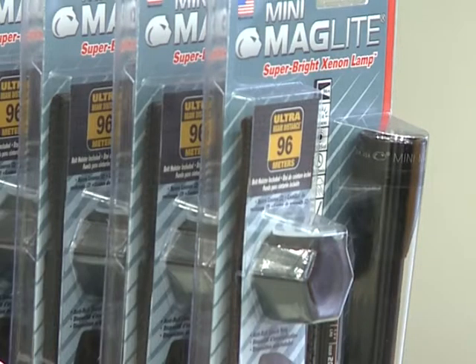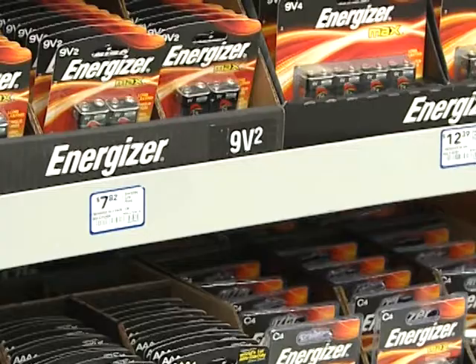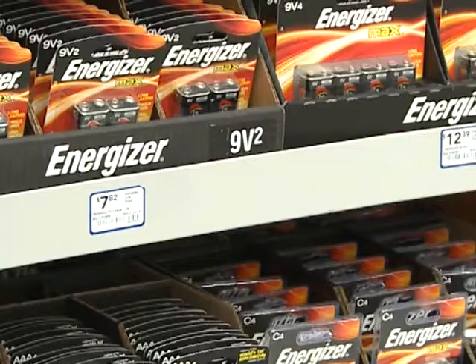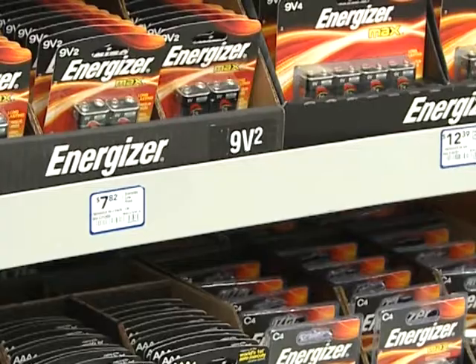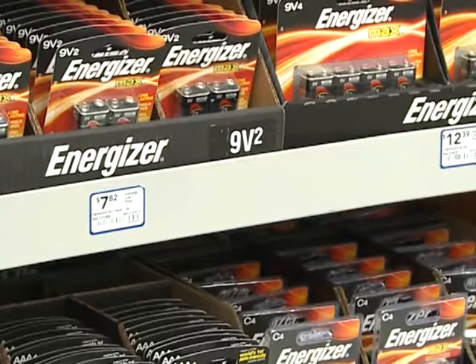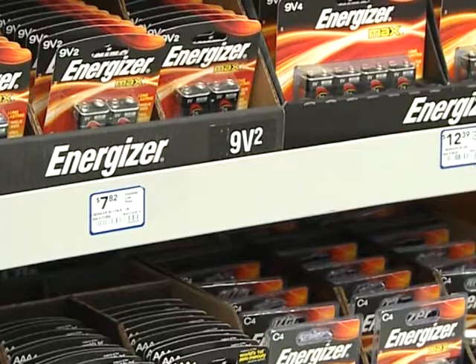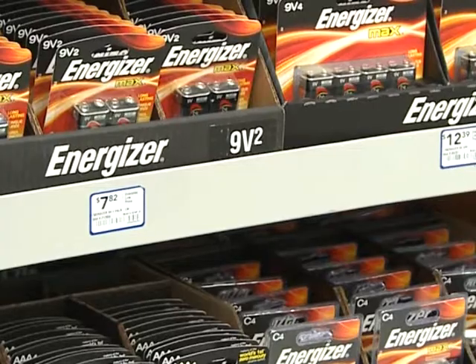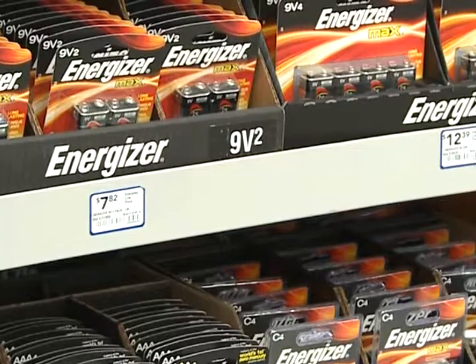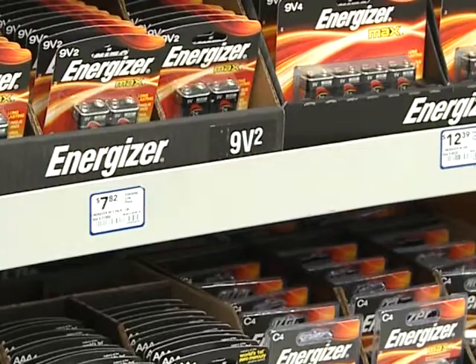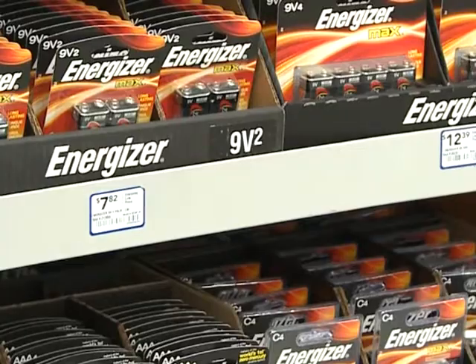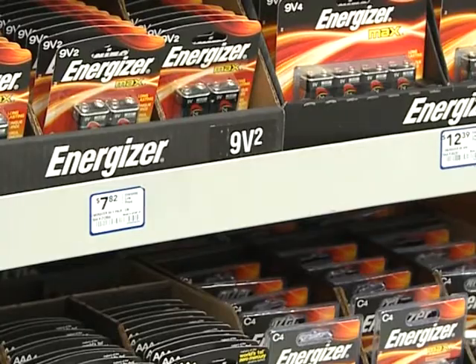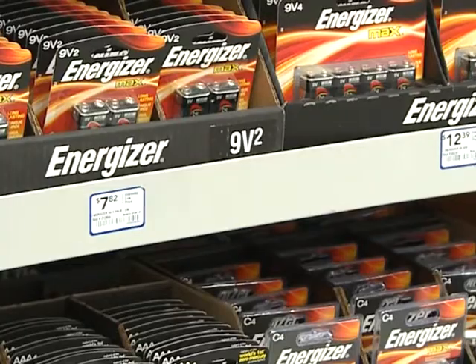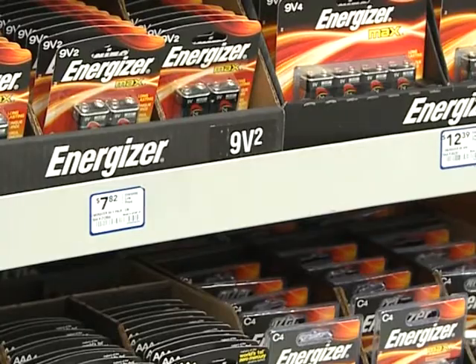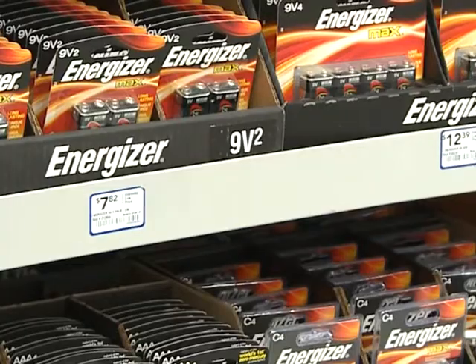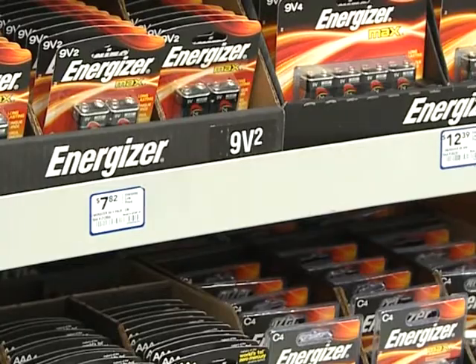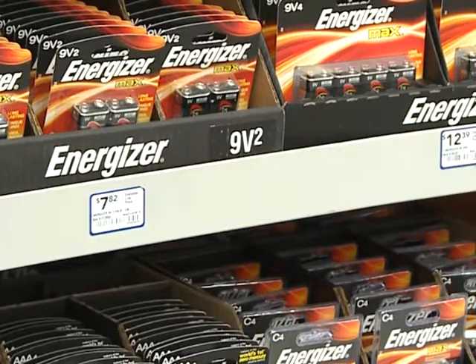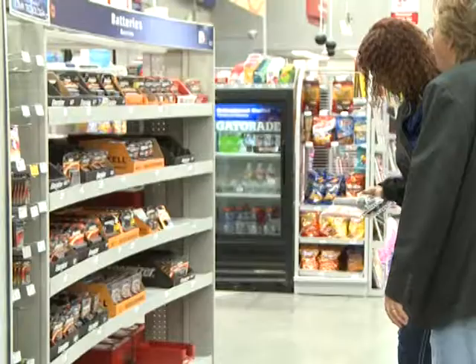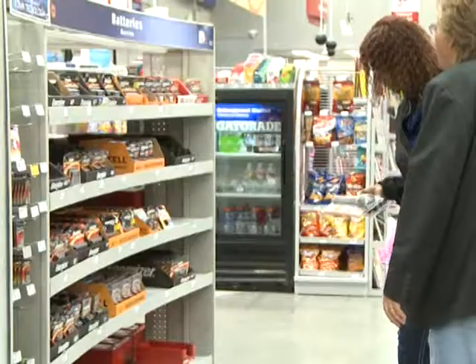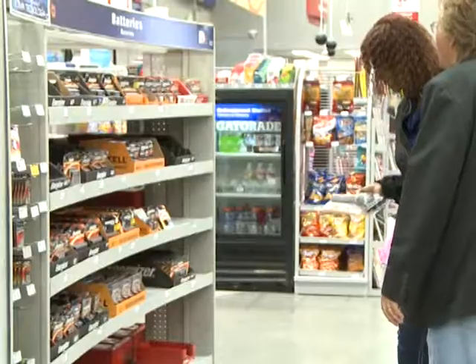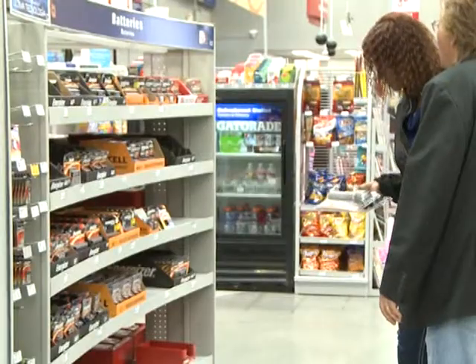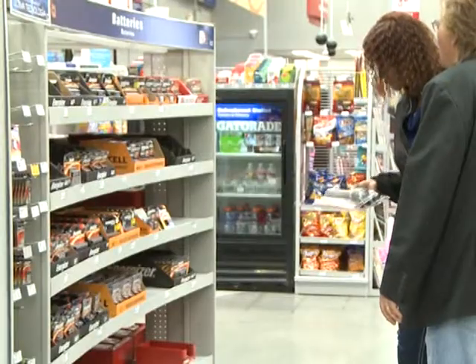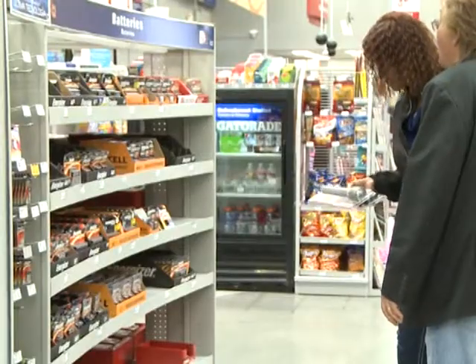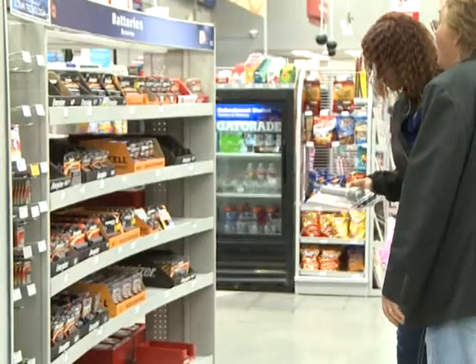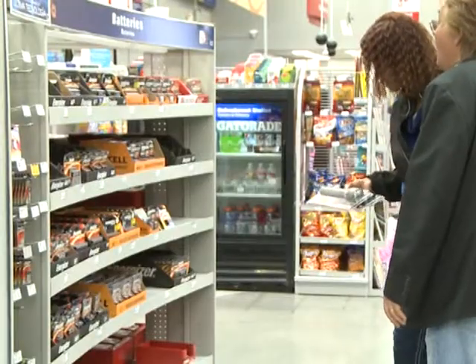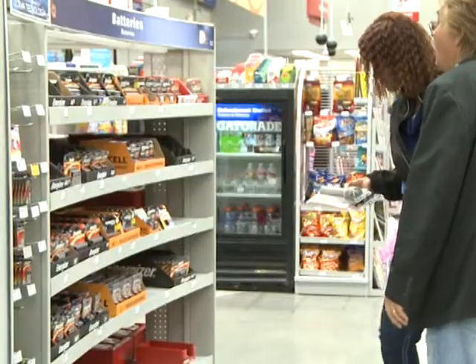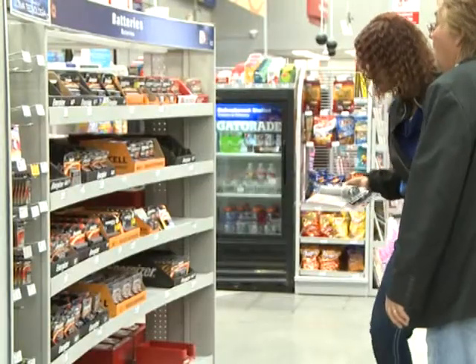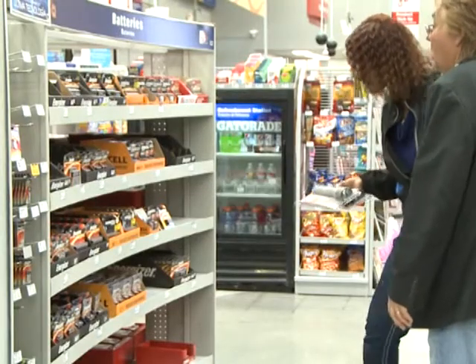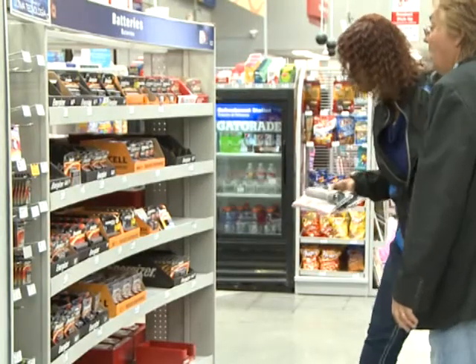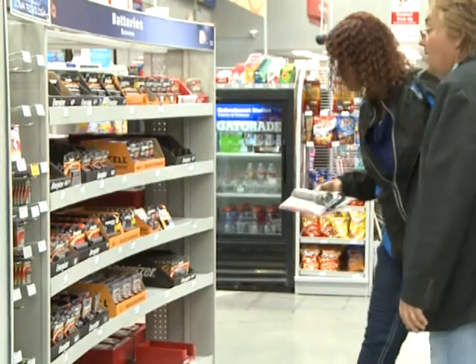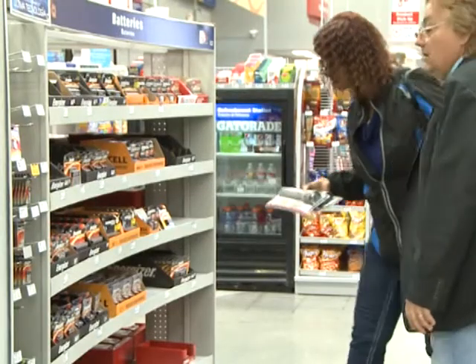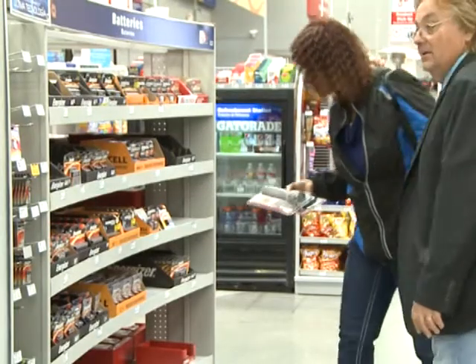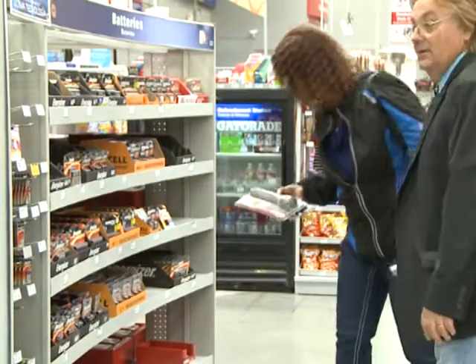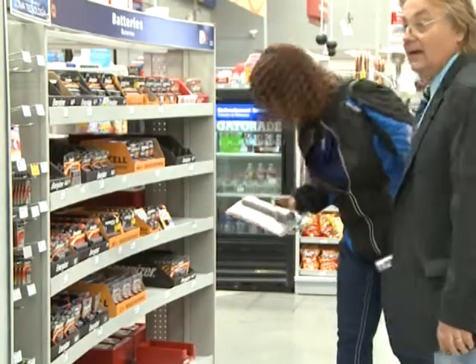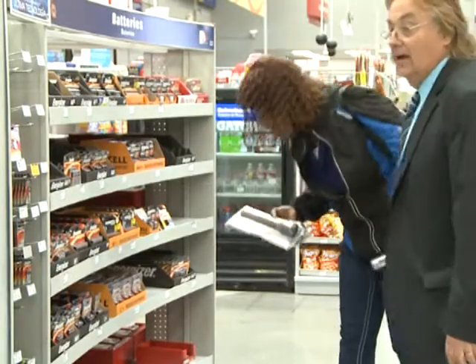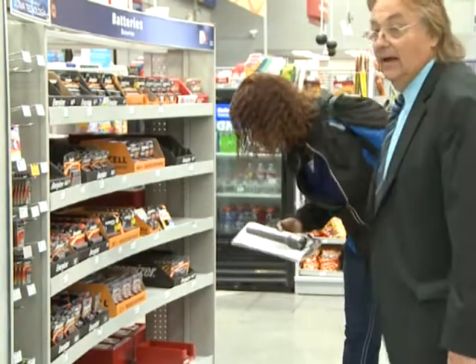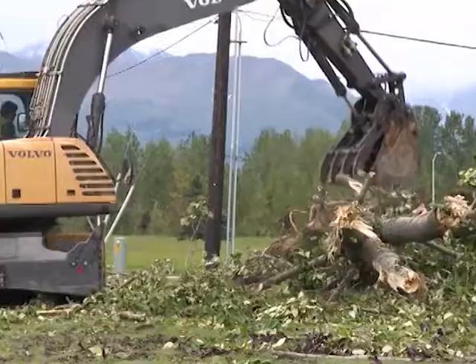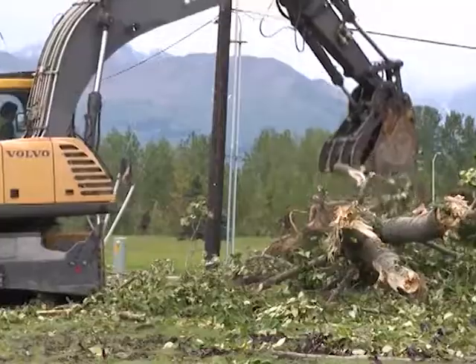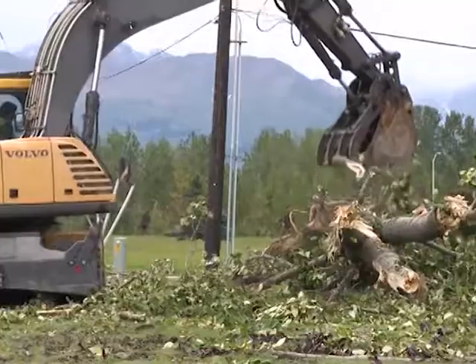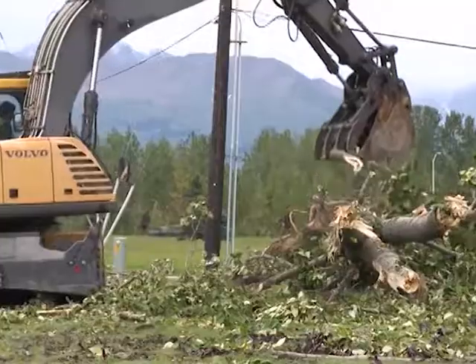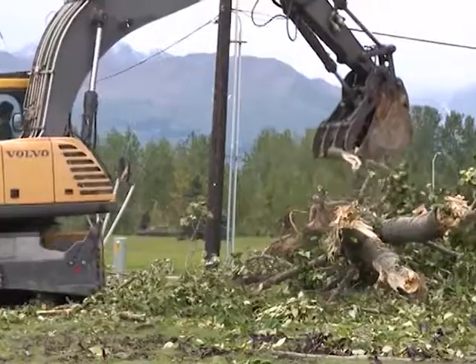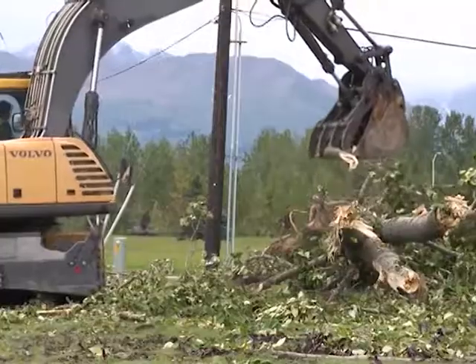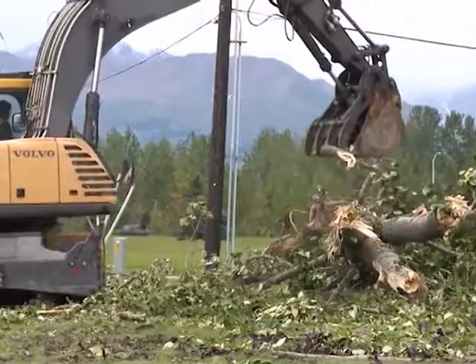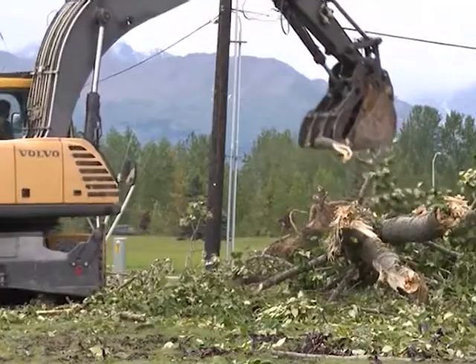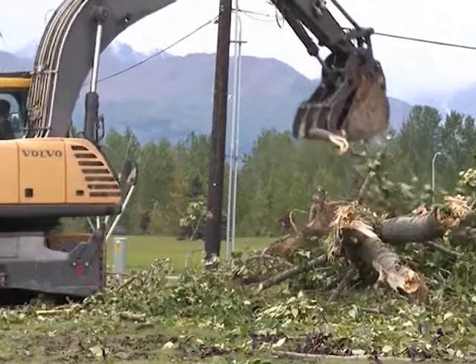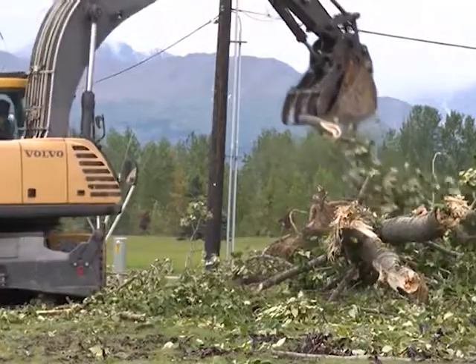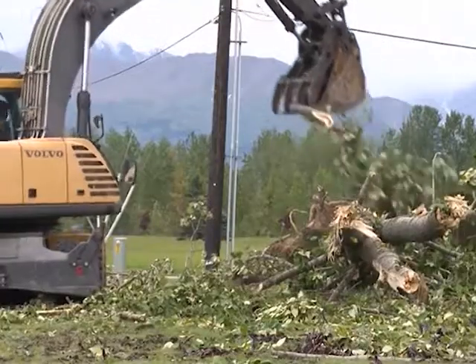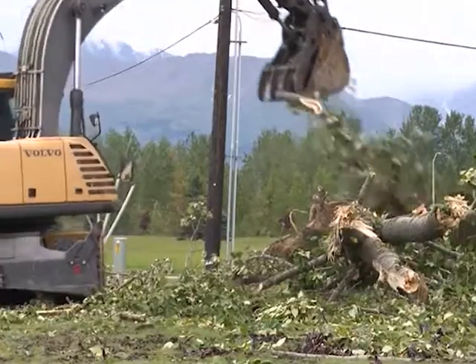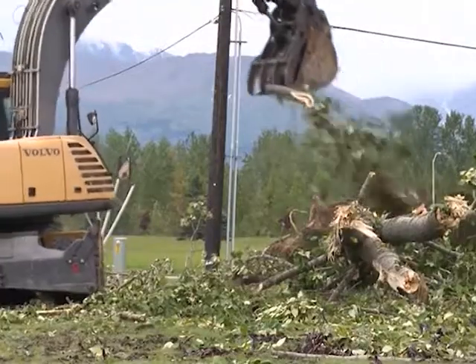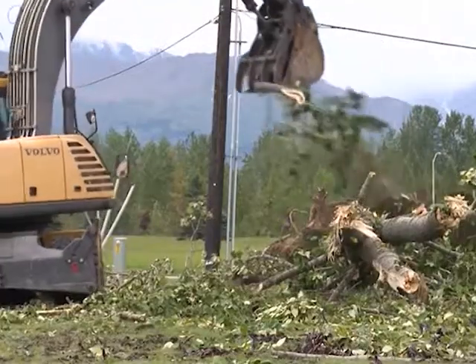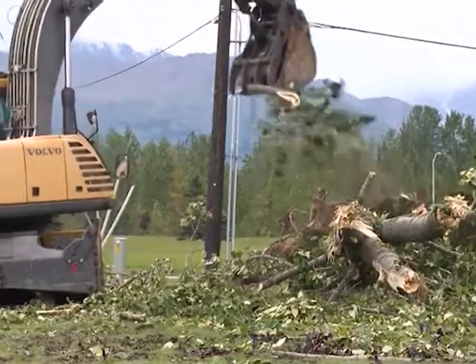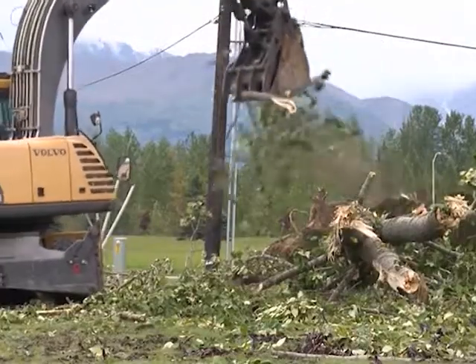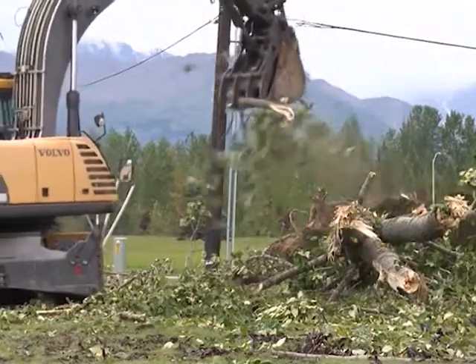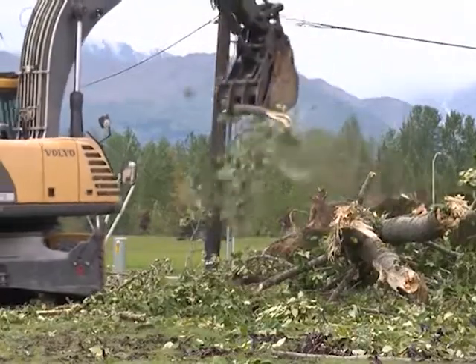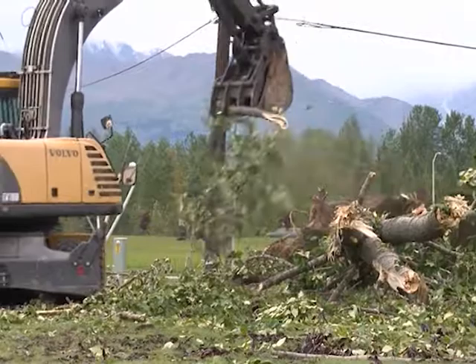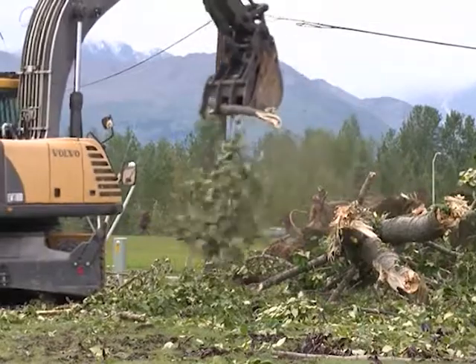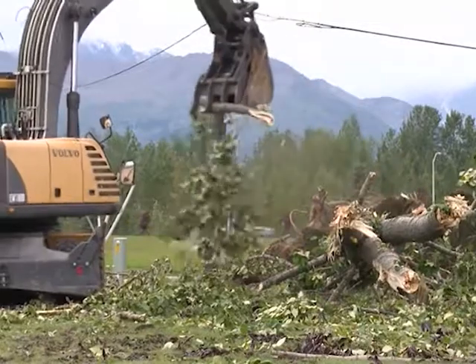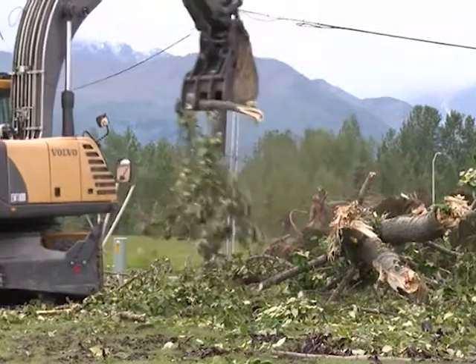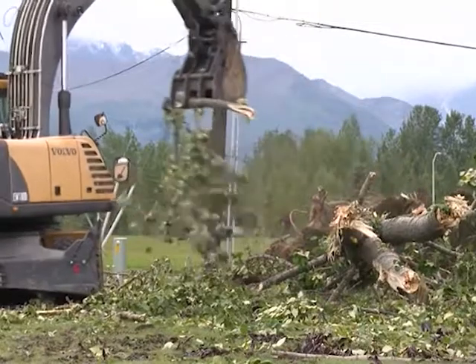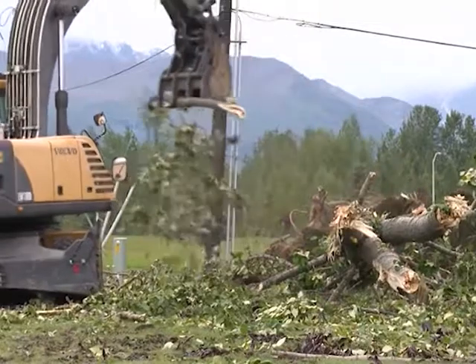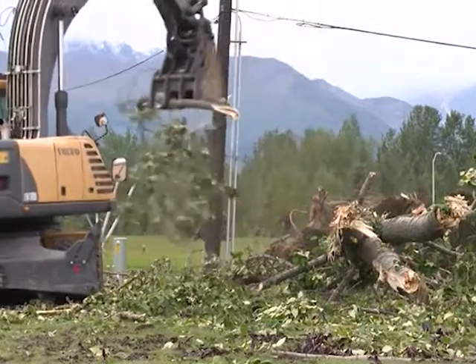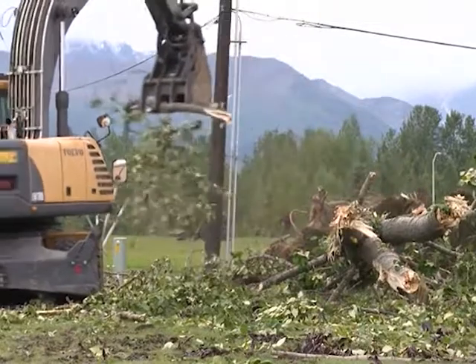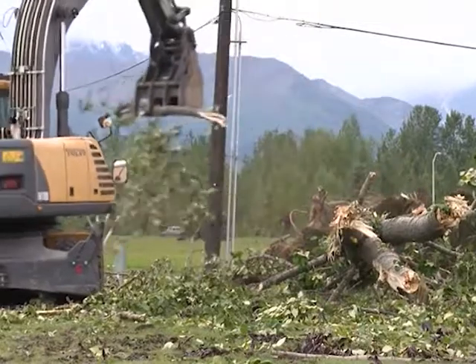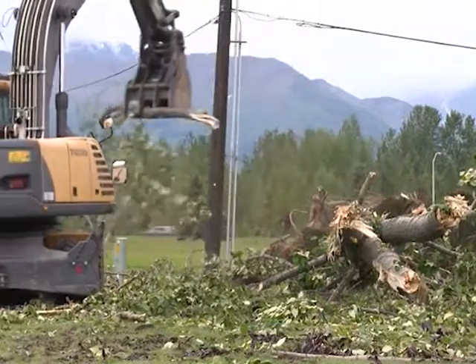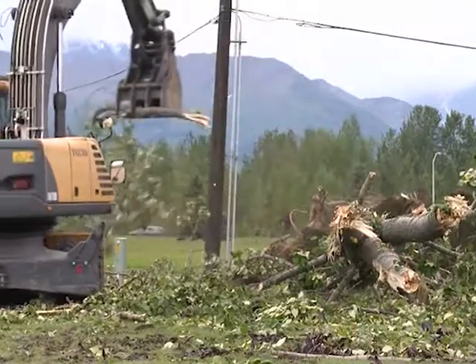Some other good supplies to keep in mind are food, water, candles, and pet supplies. Even if we don't see huge power loss, you're better safe than sorry.